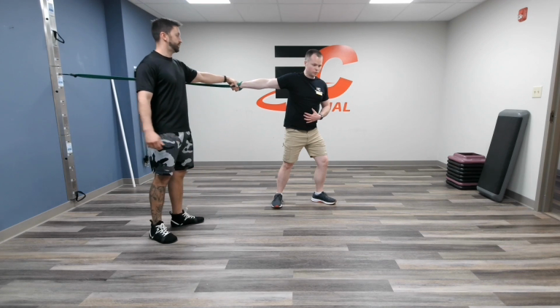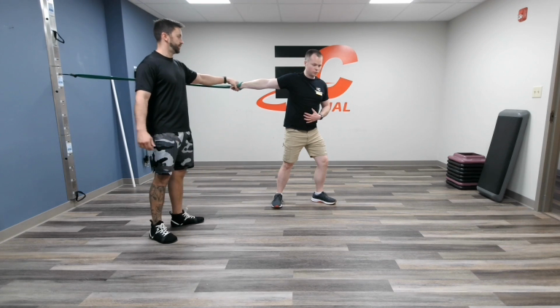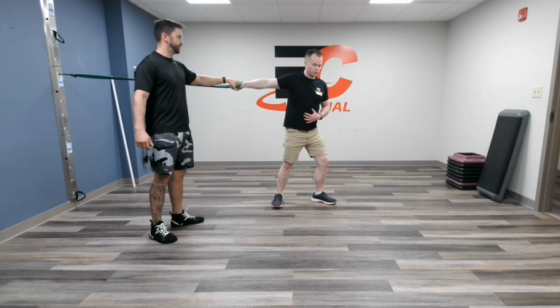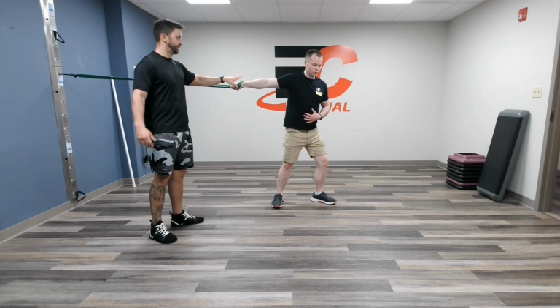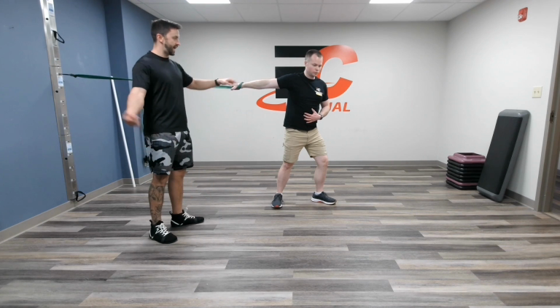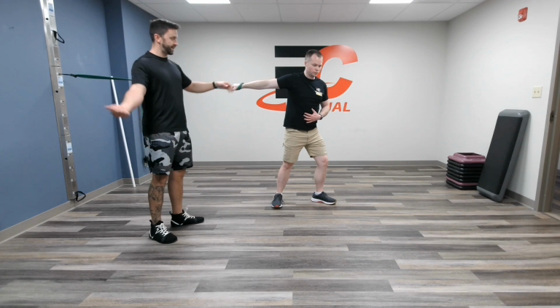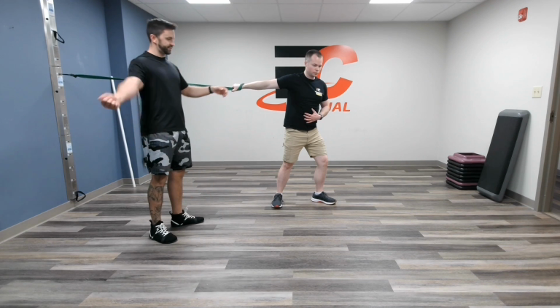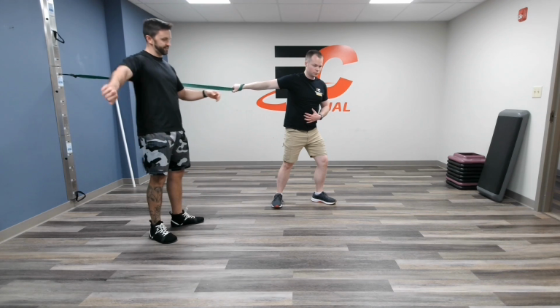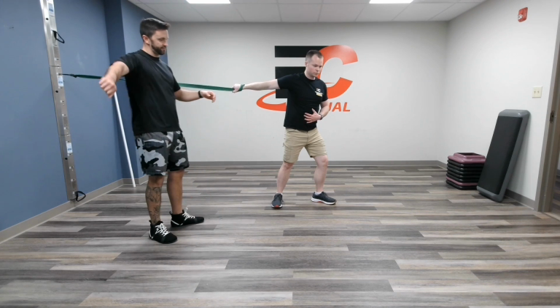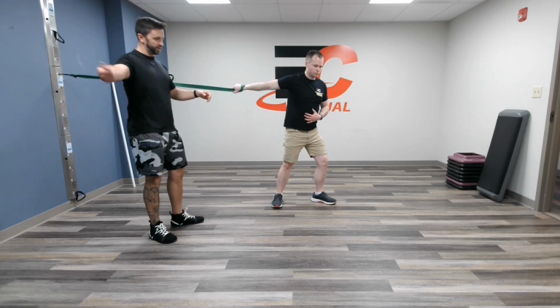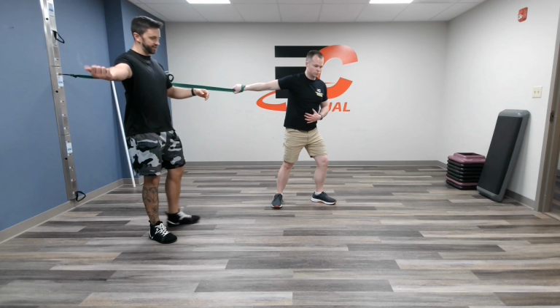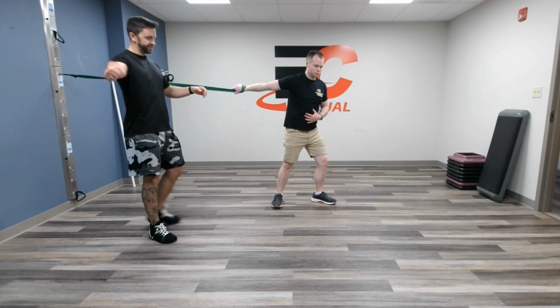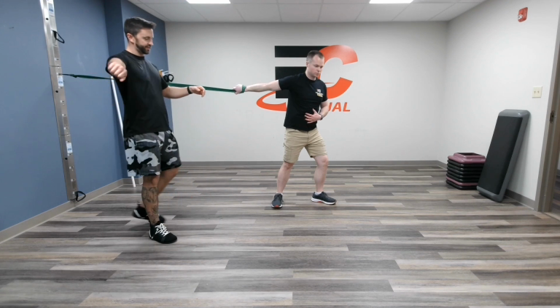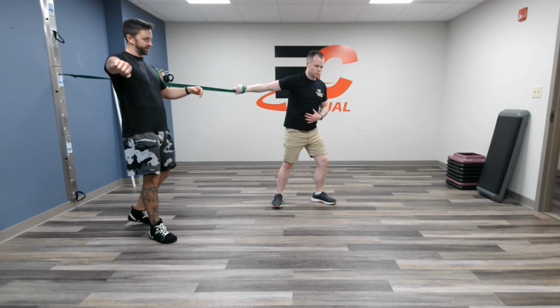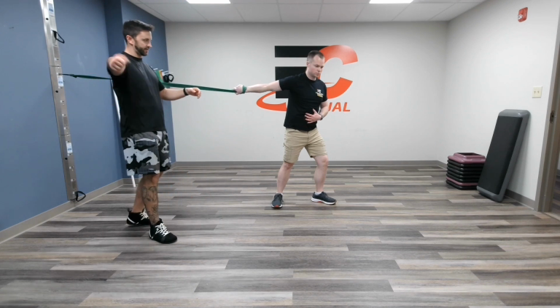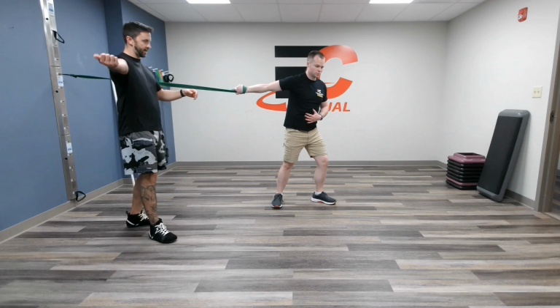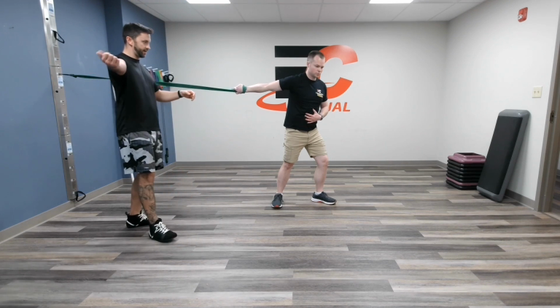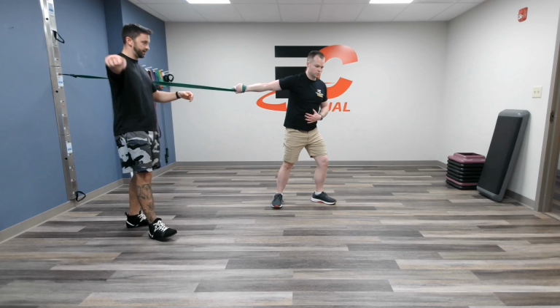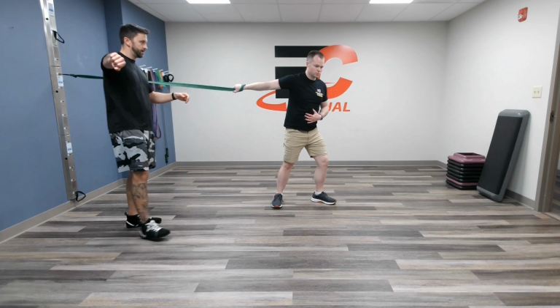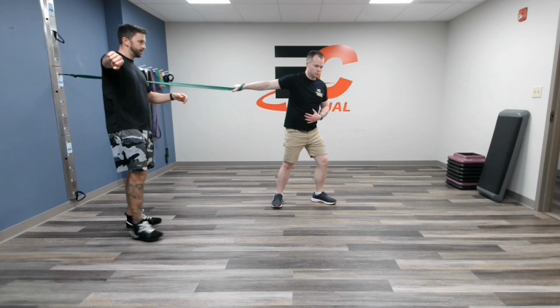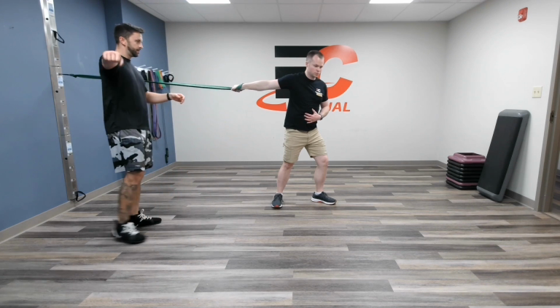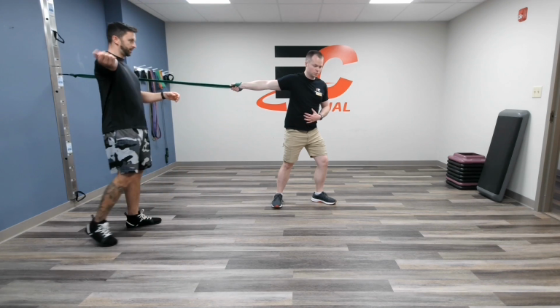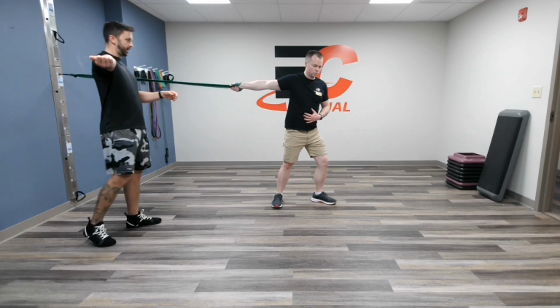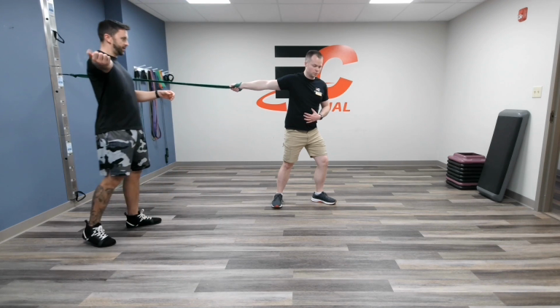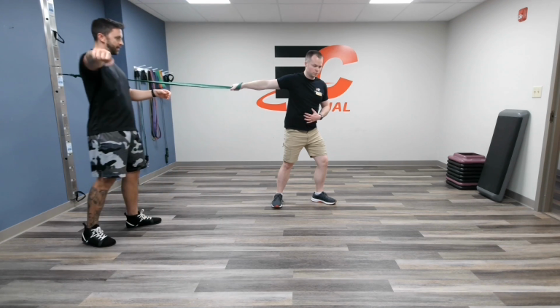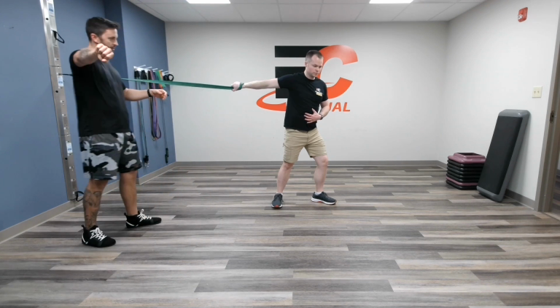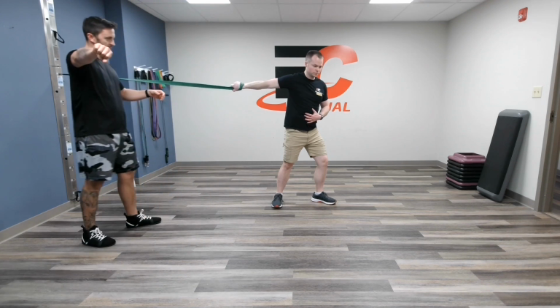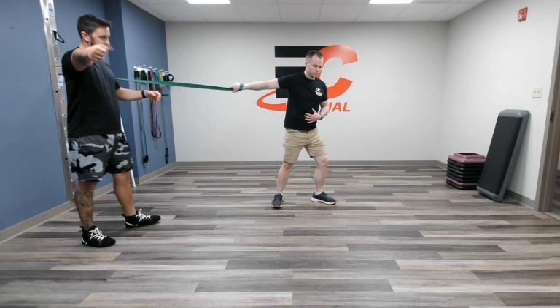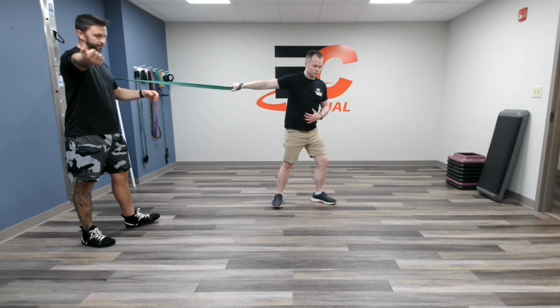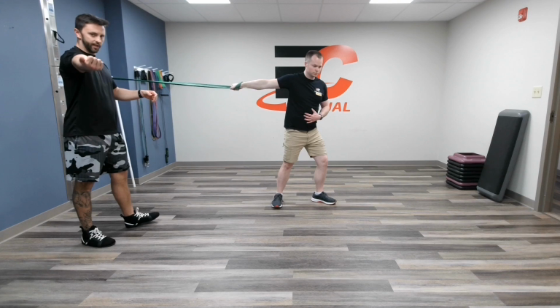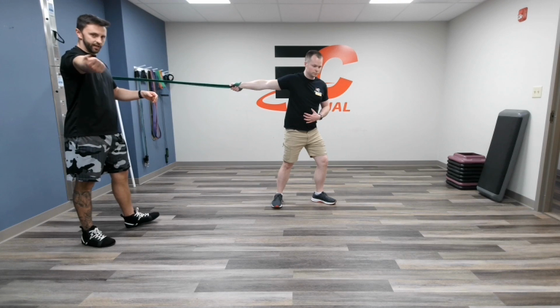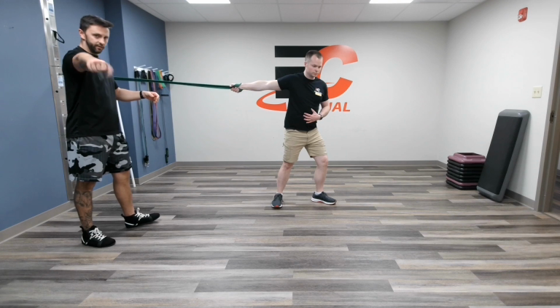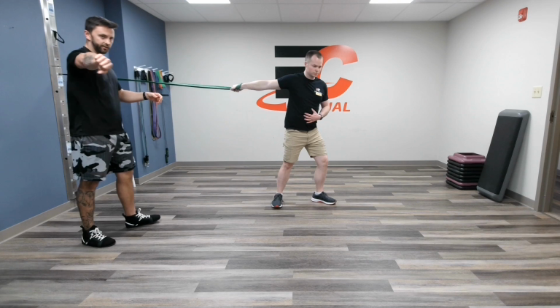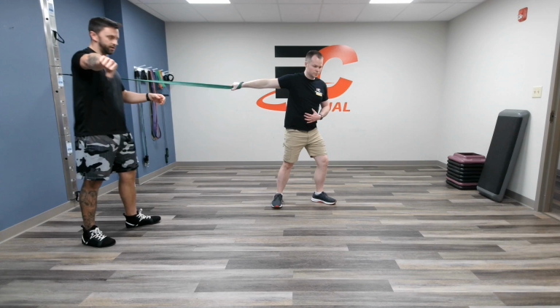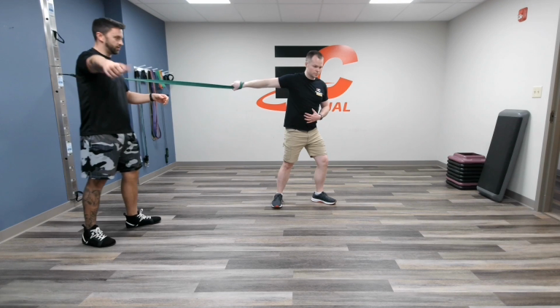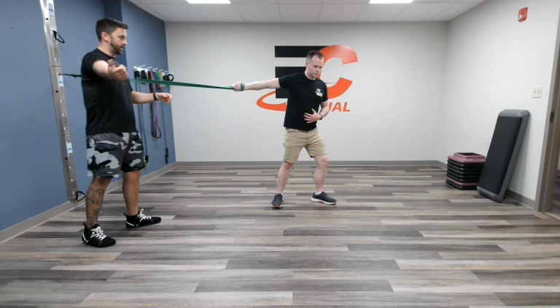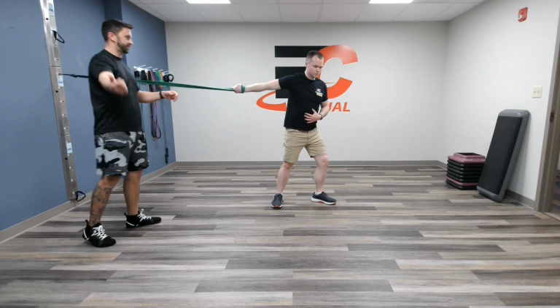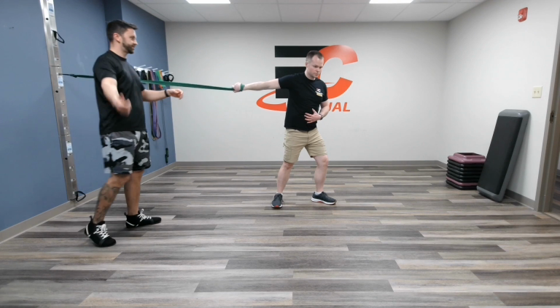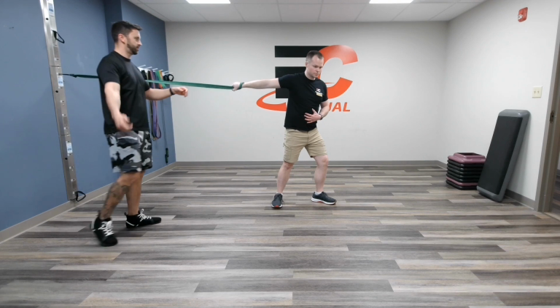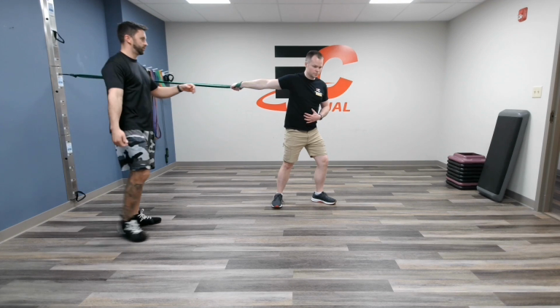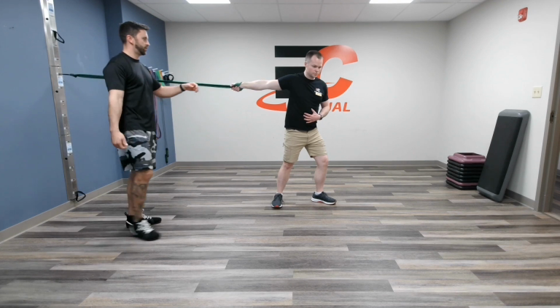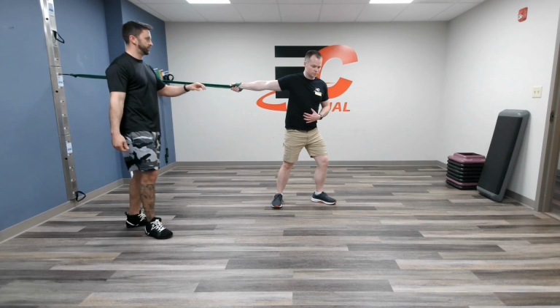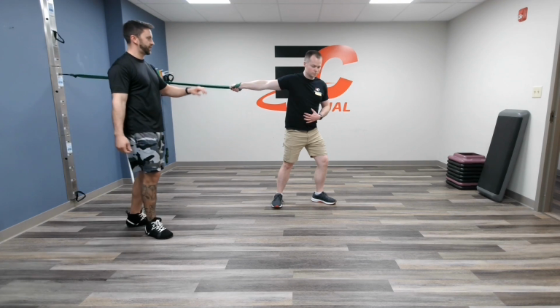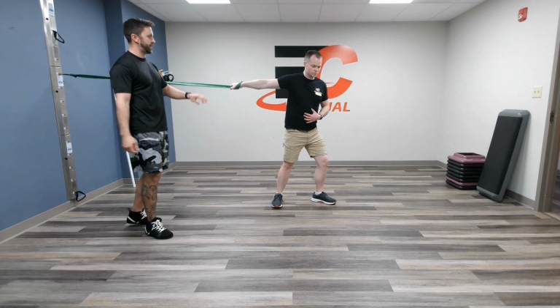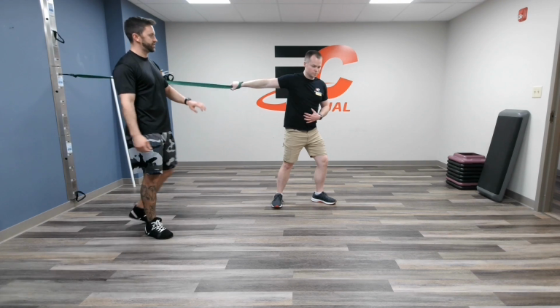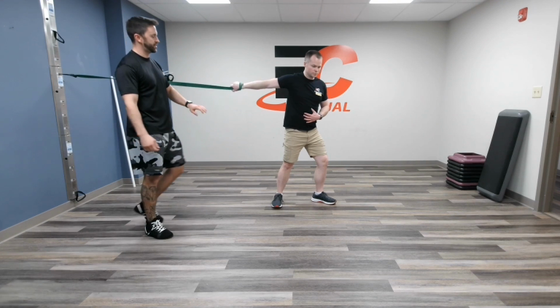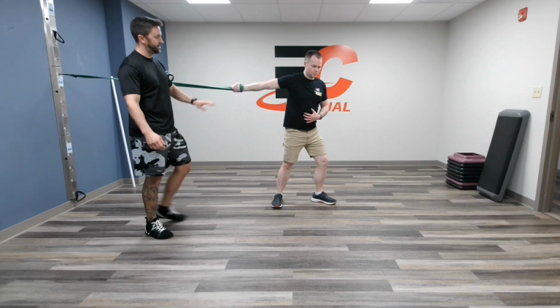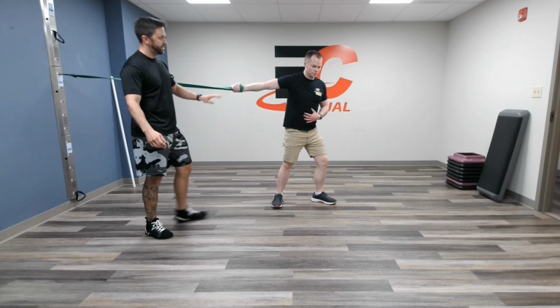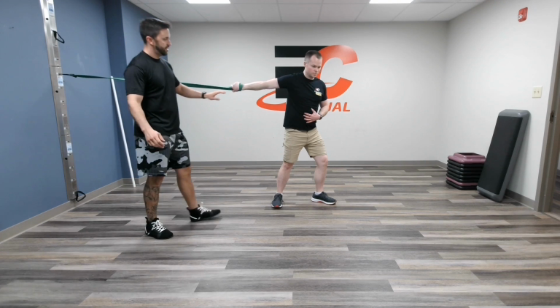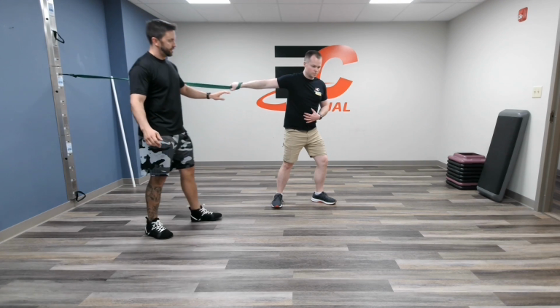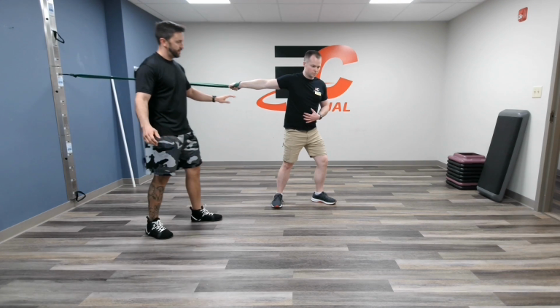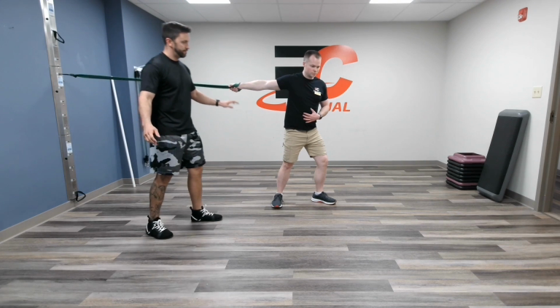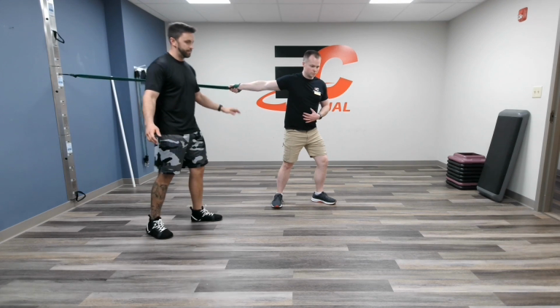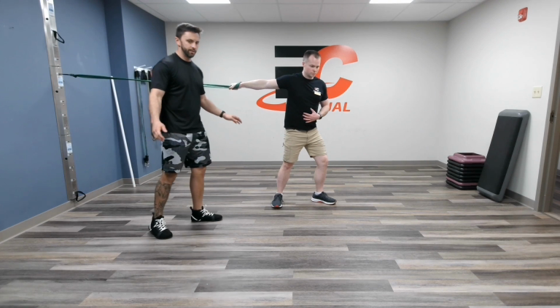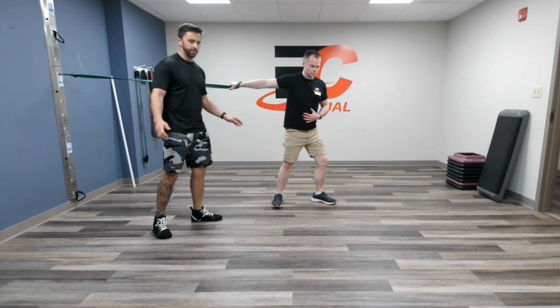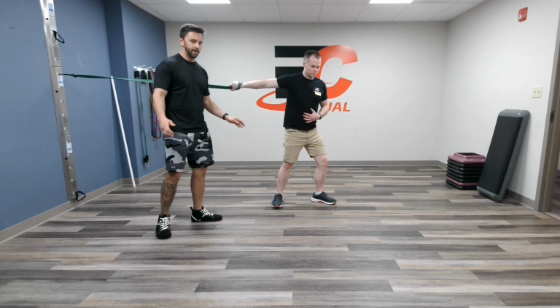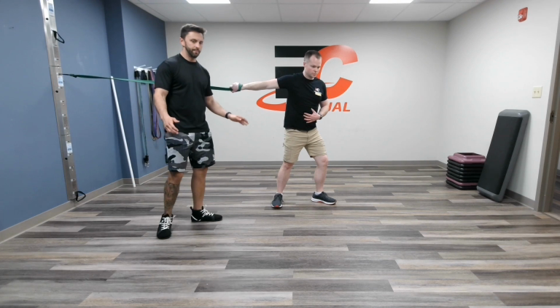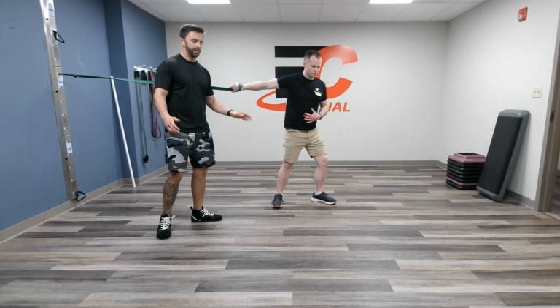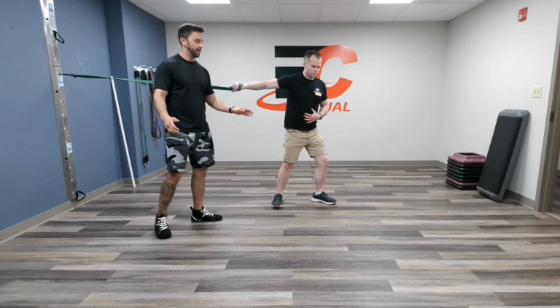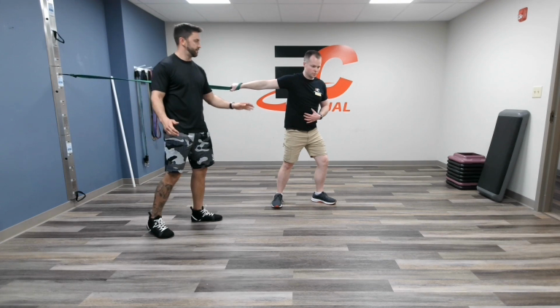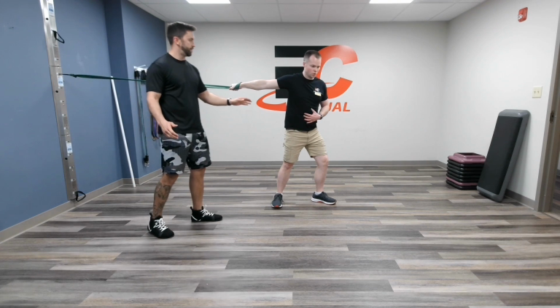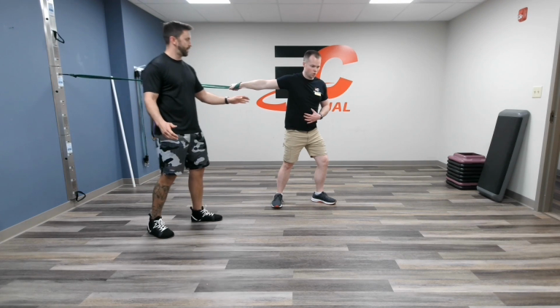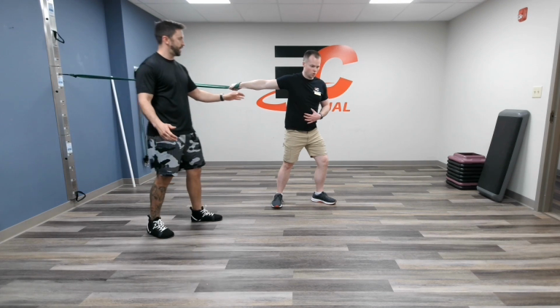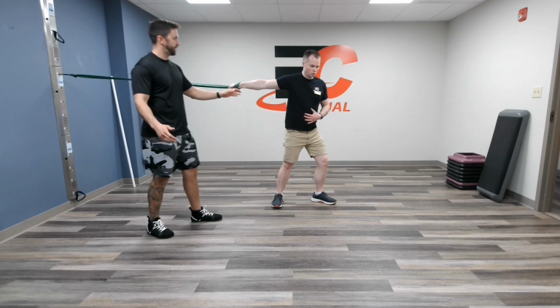And when he relaxes, he's really just going to kind of play around with some of that internal and external rotation, then build up another breath.